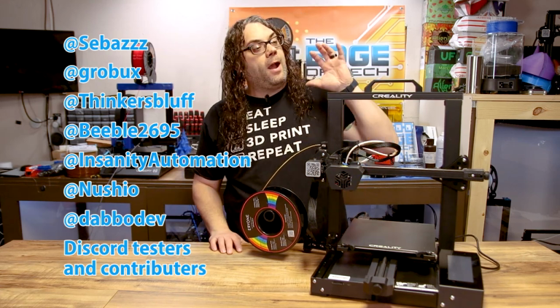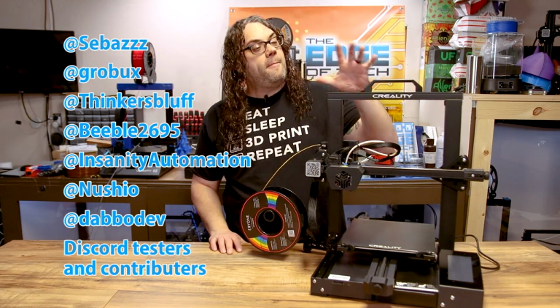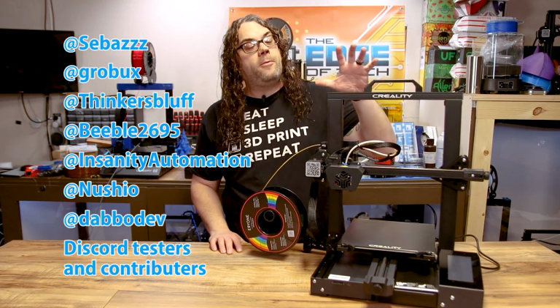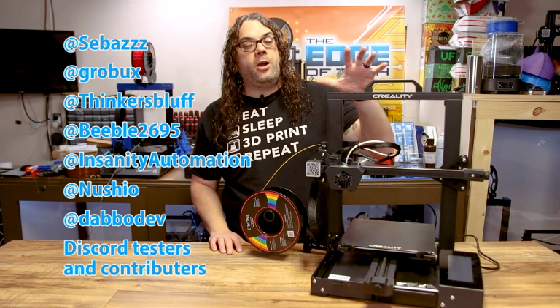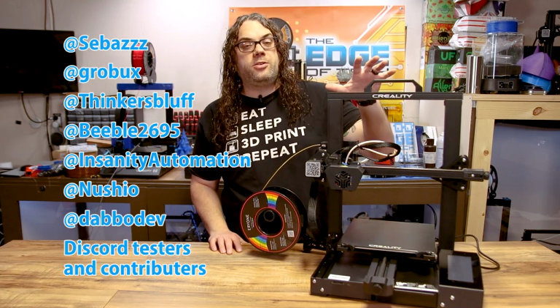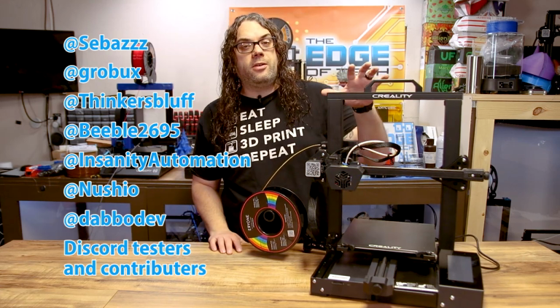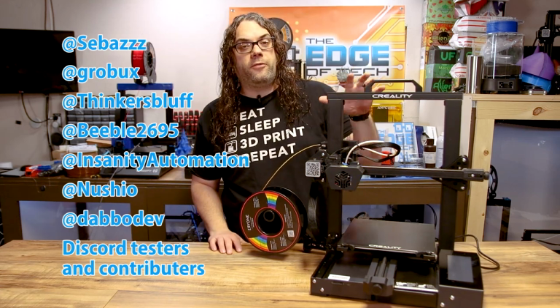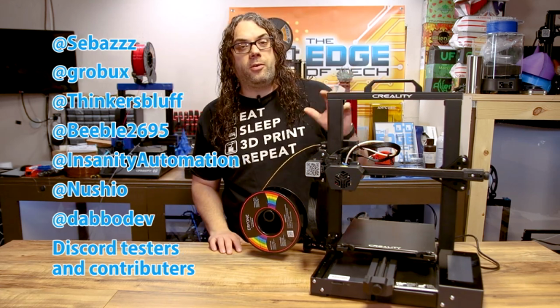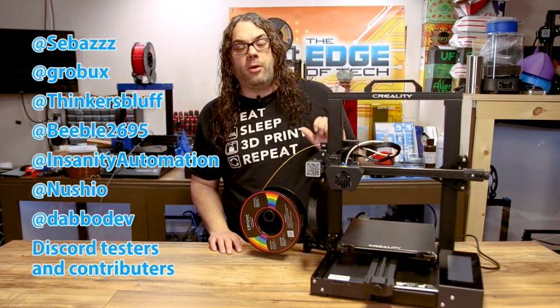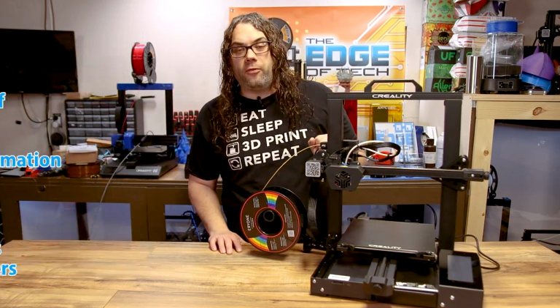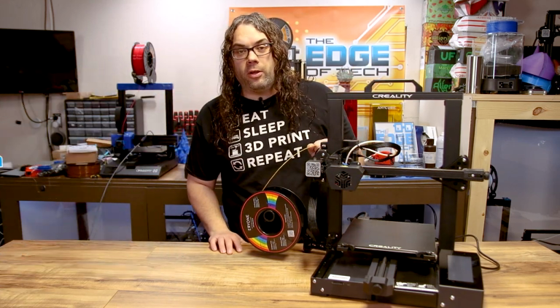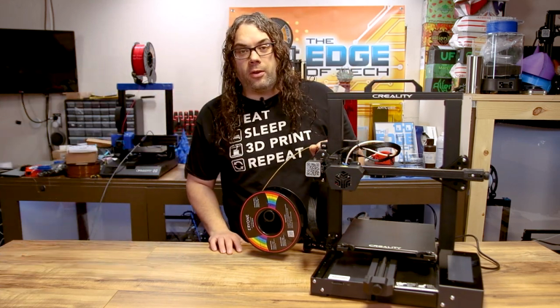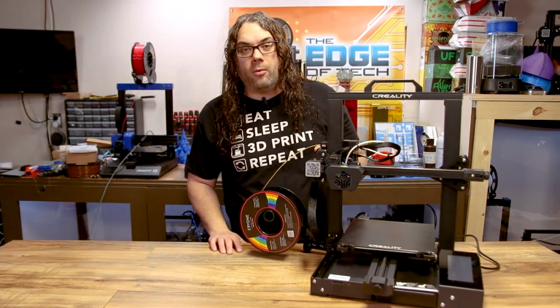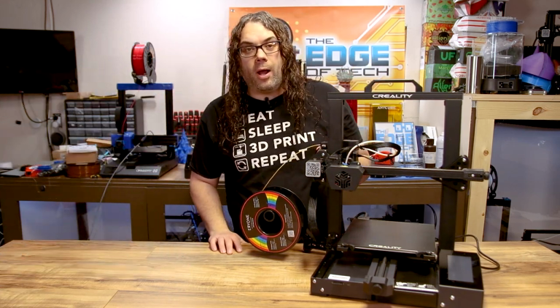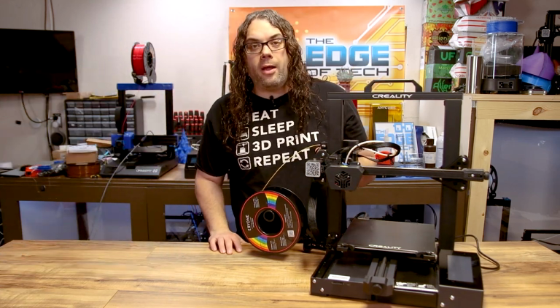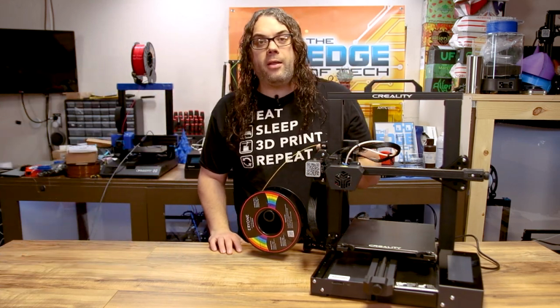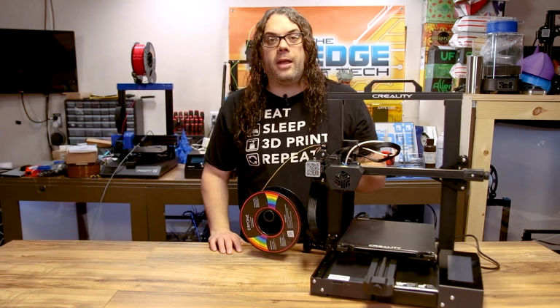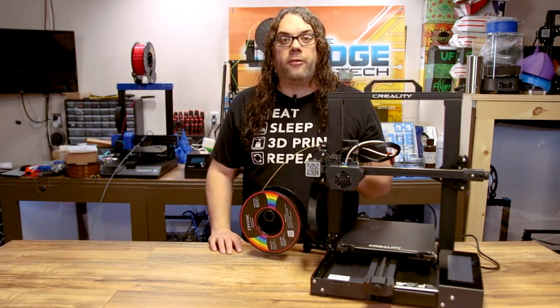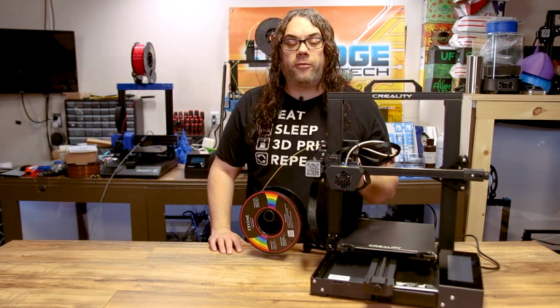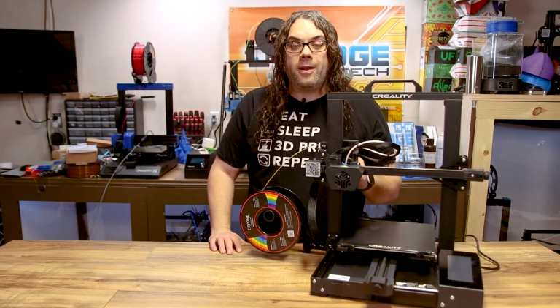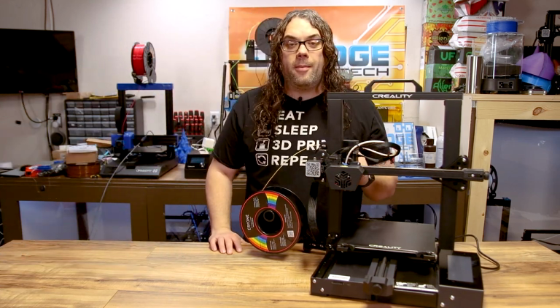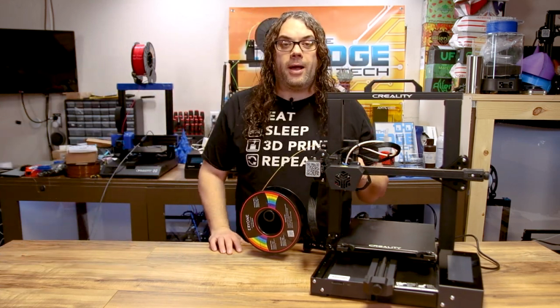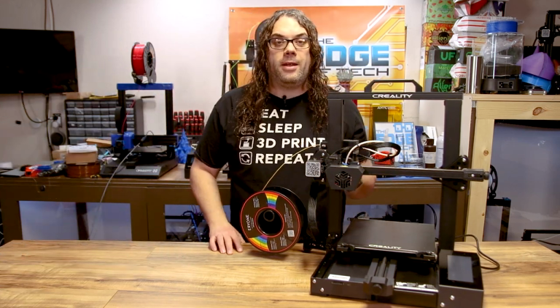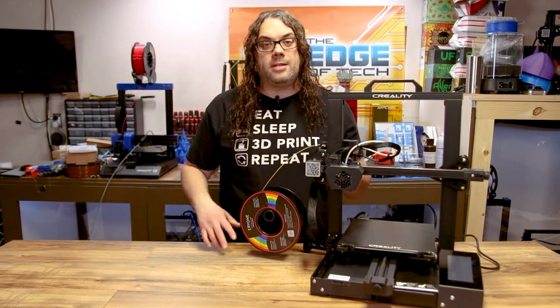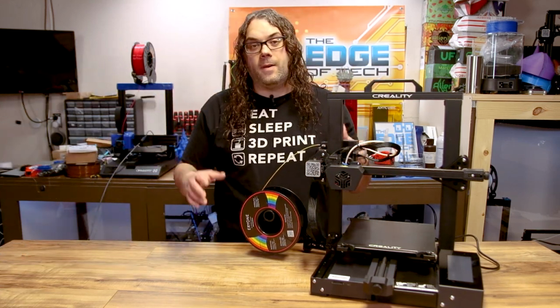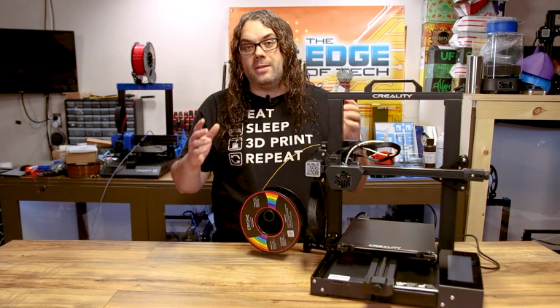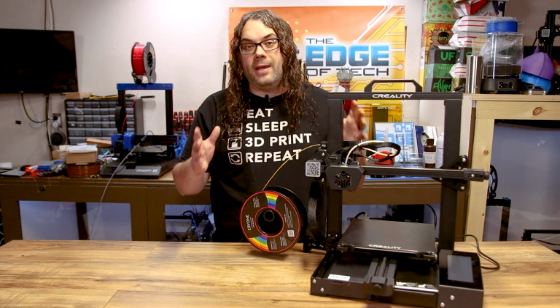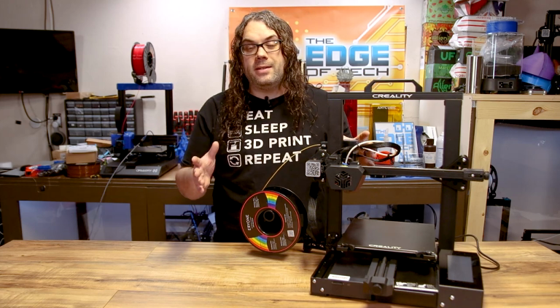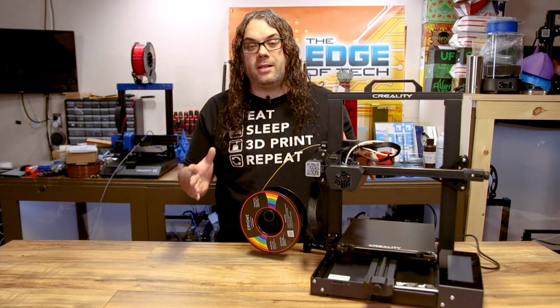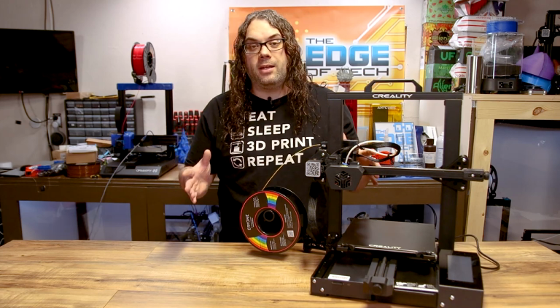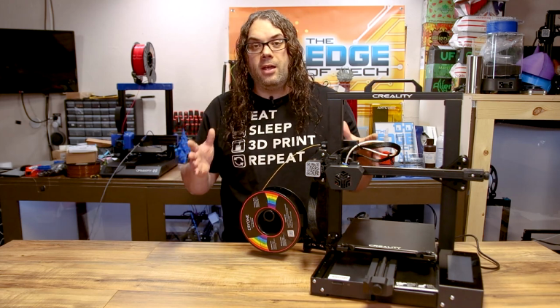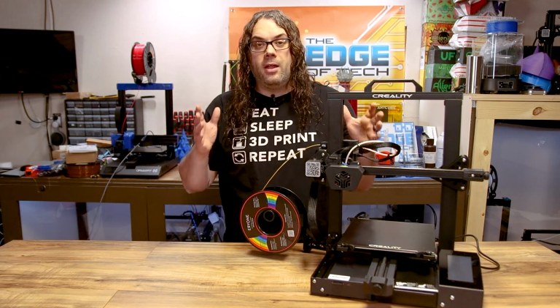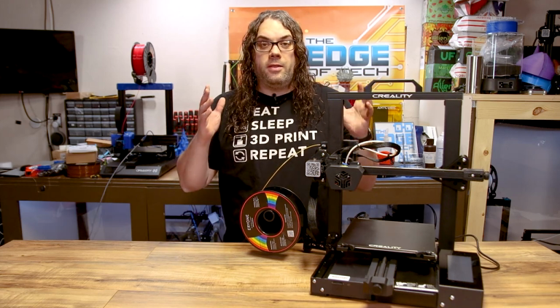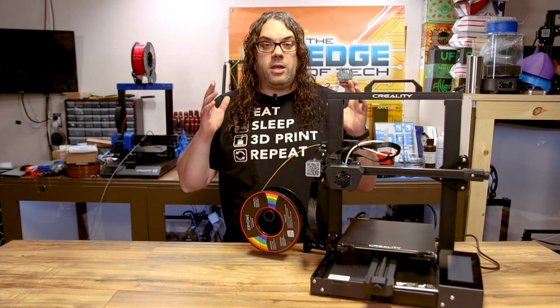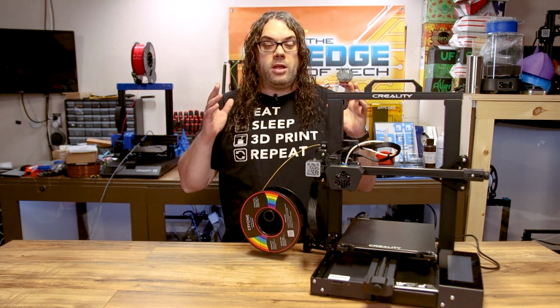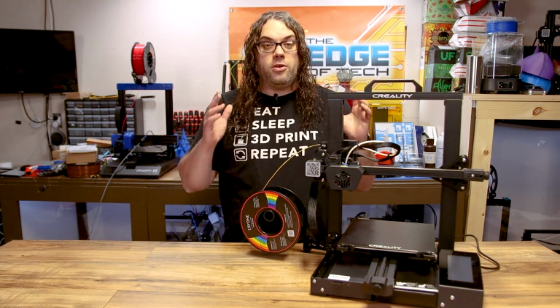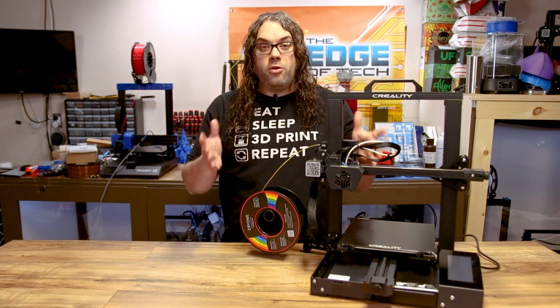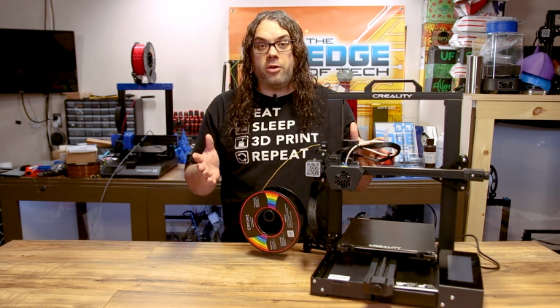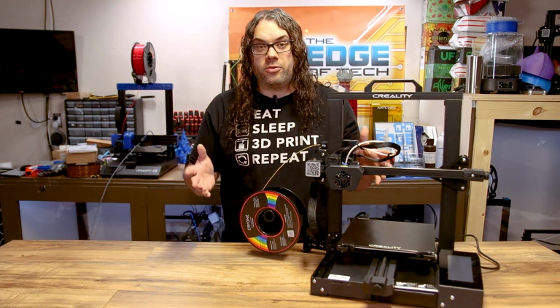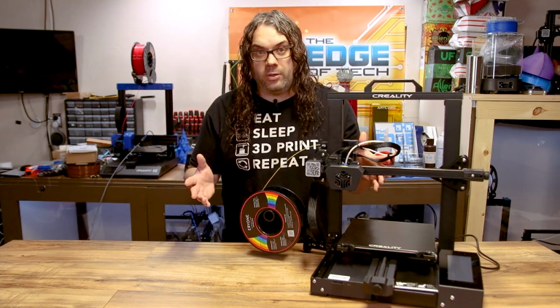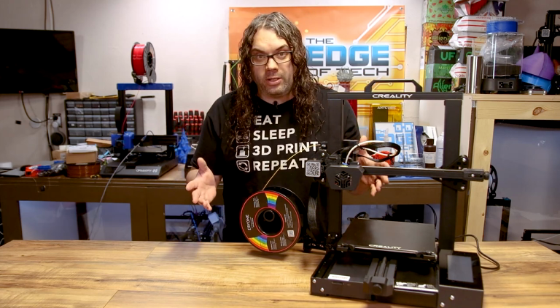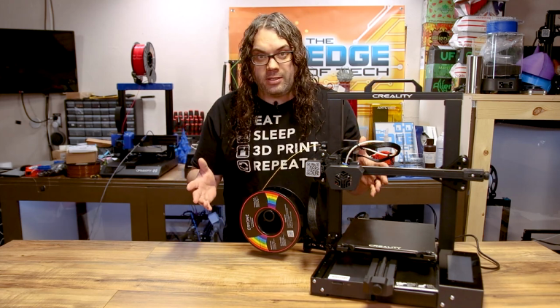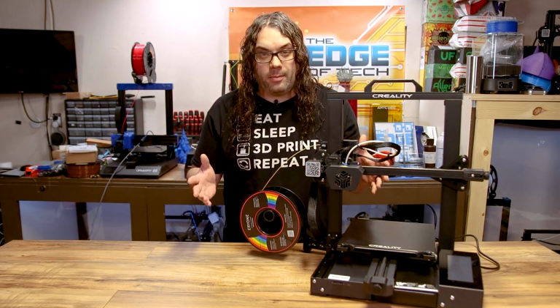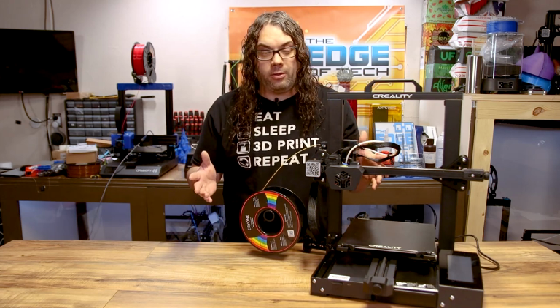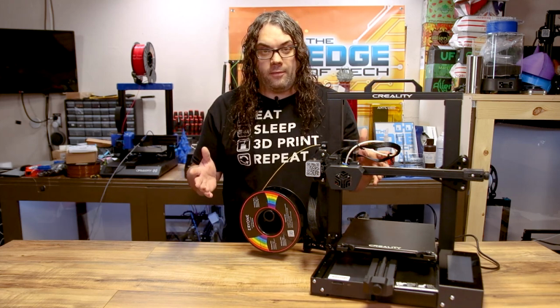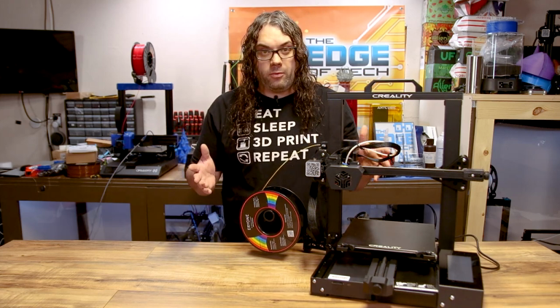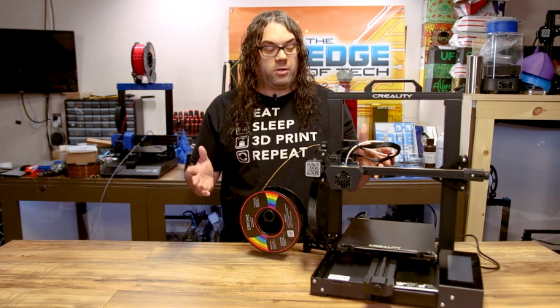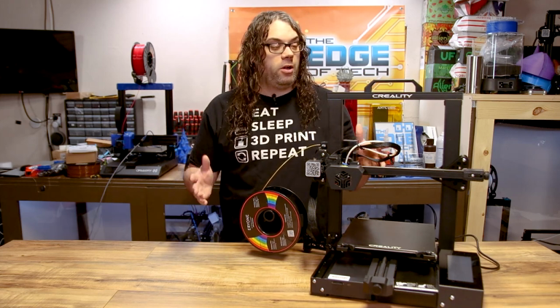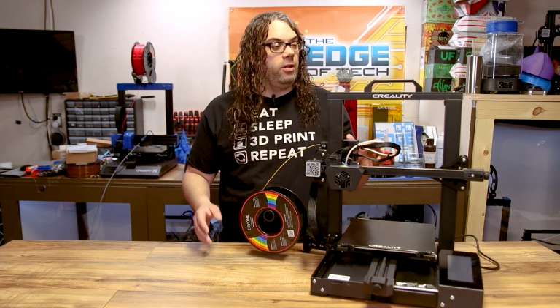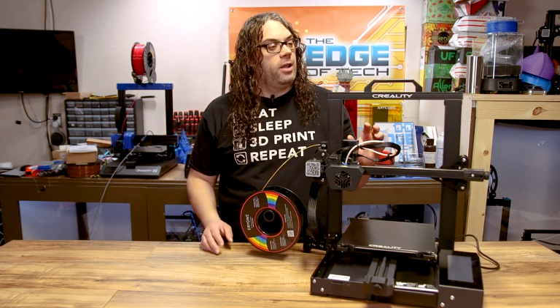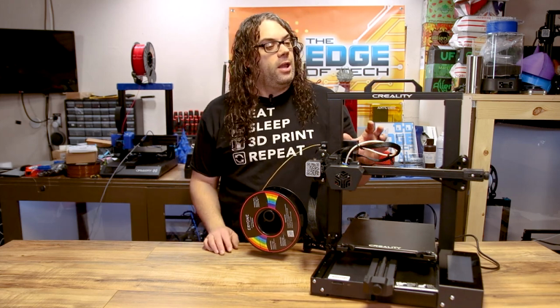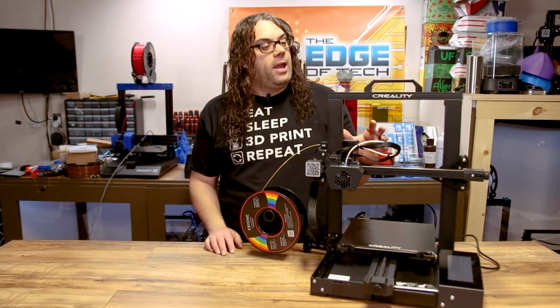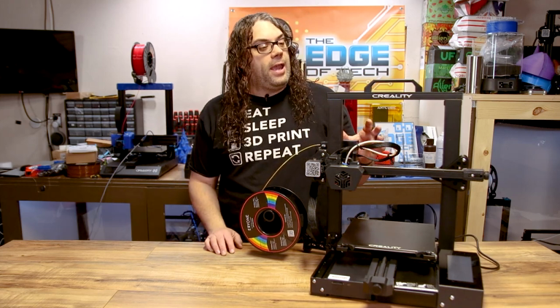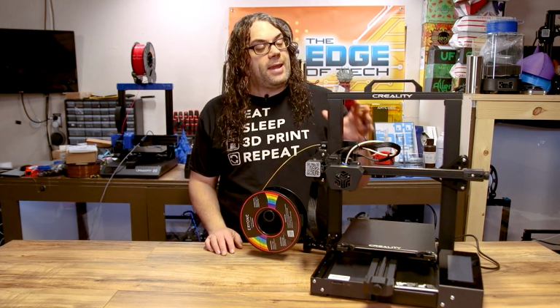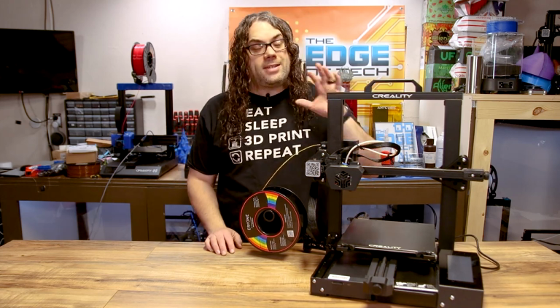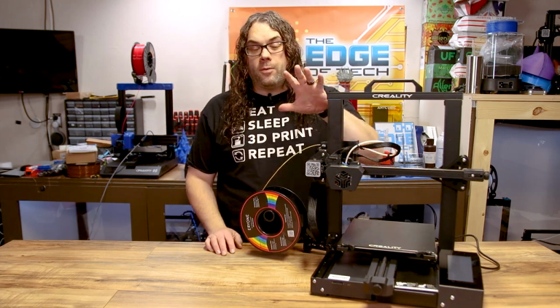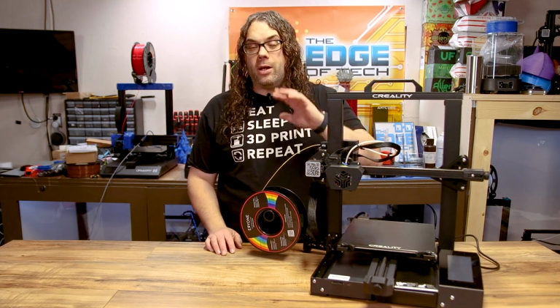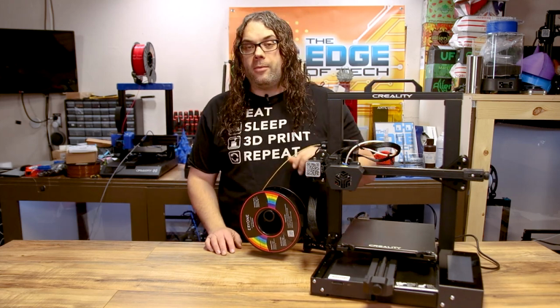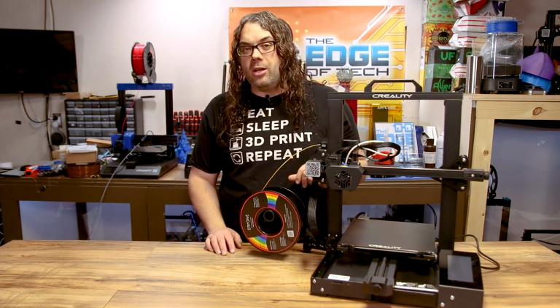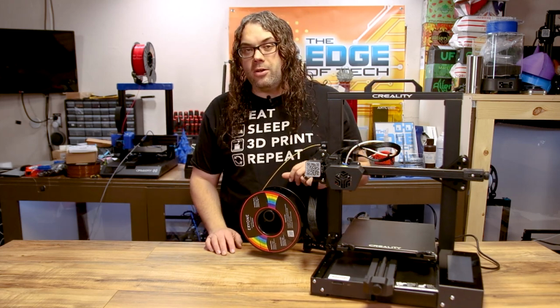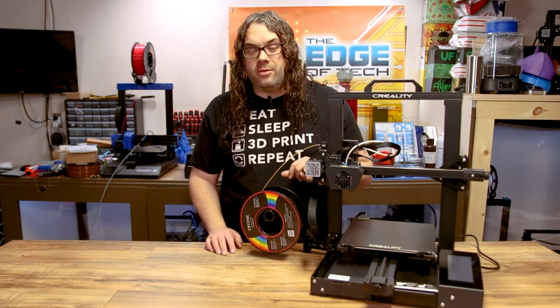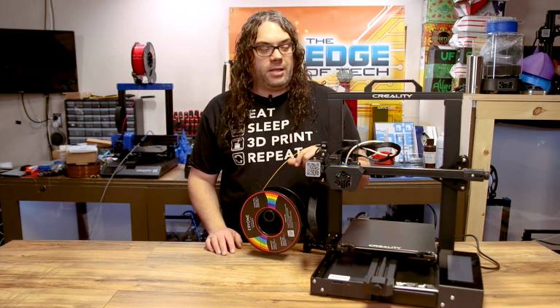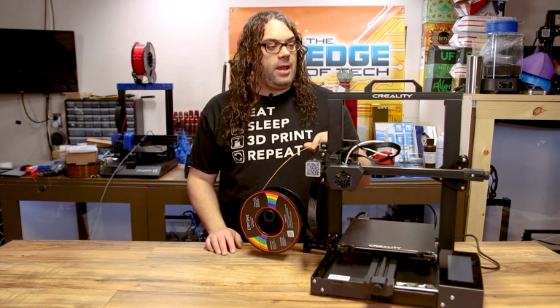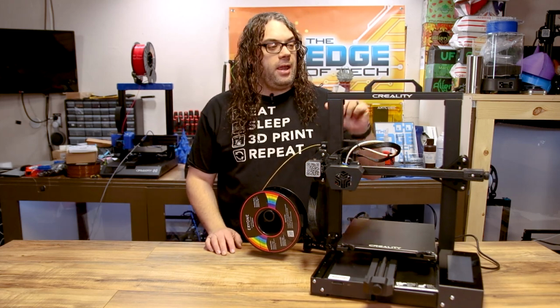I've been watching the firmware for a little while and a friend of mine has been testing the New Year's release — I believe it was called that — and that's the one I'm going to use today.